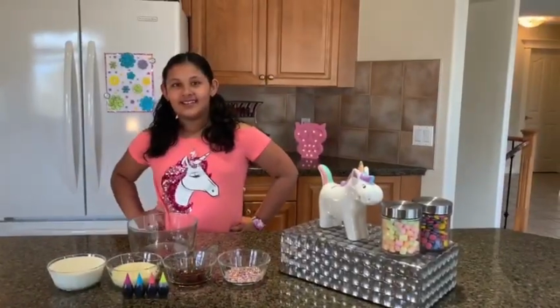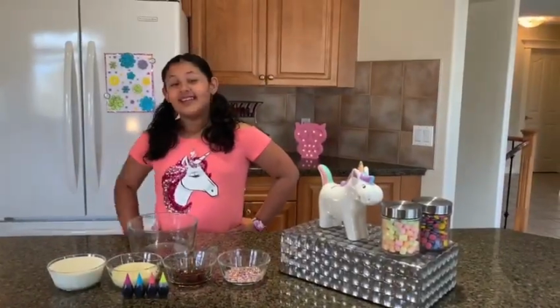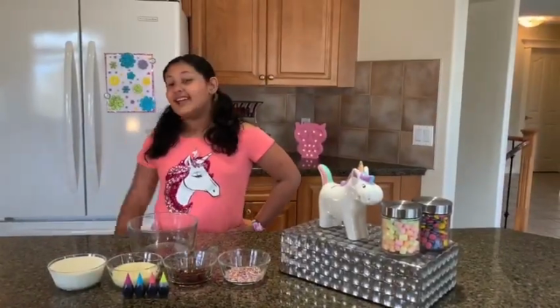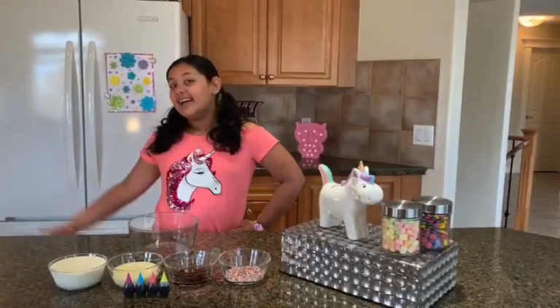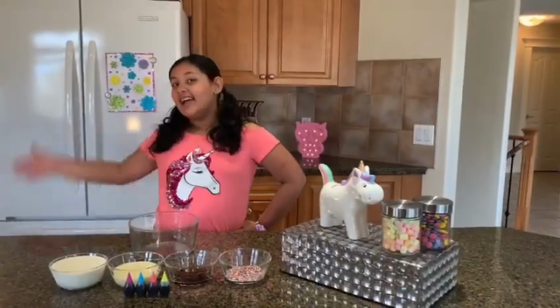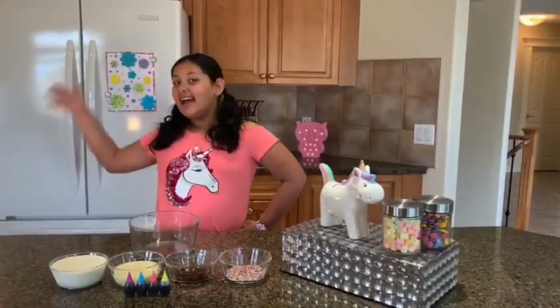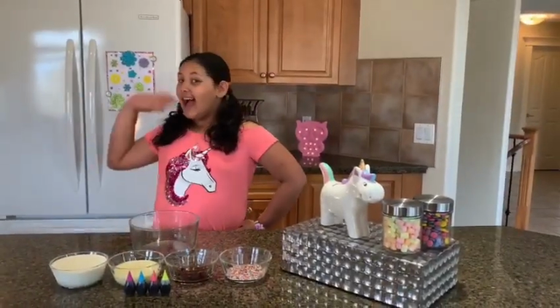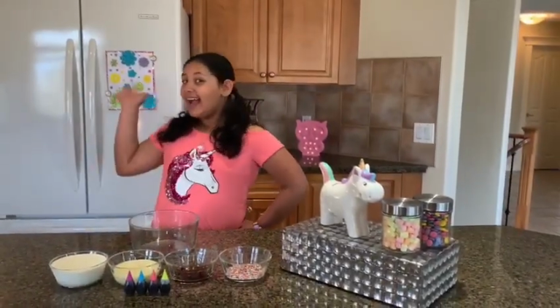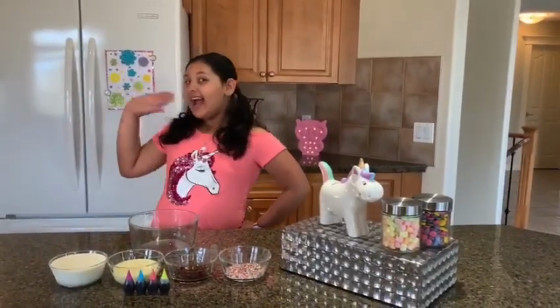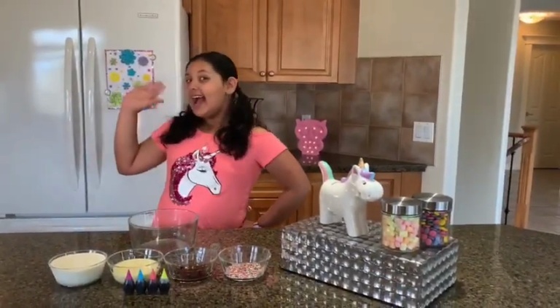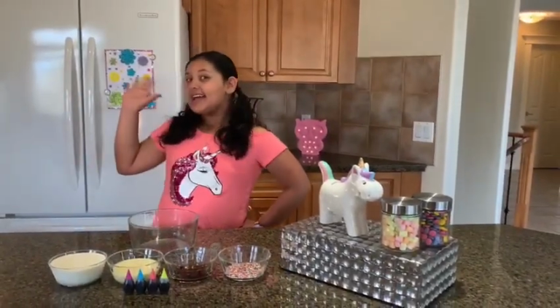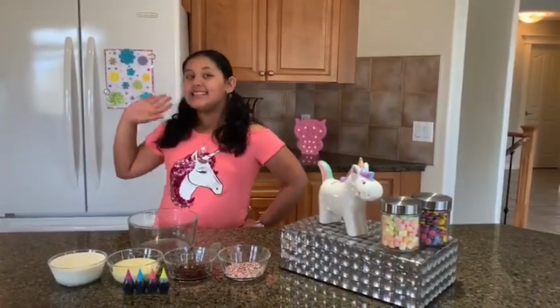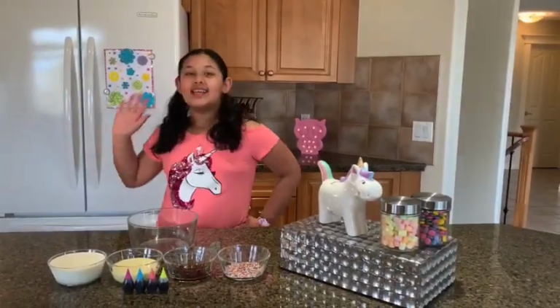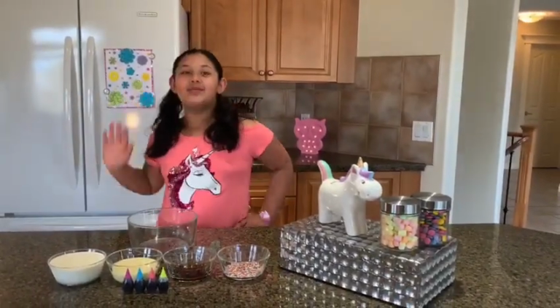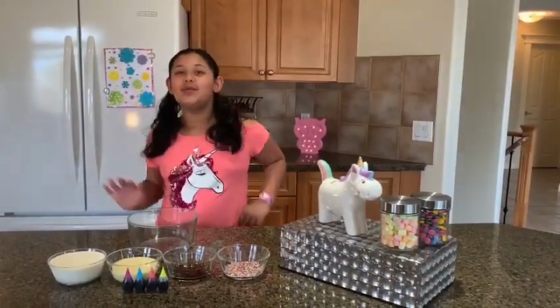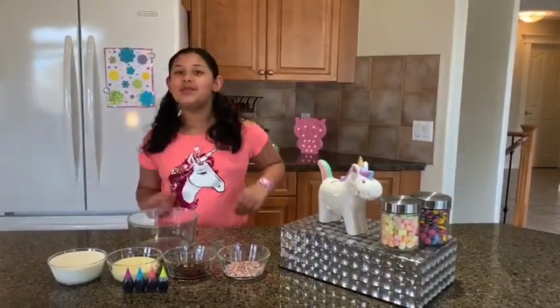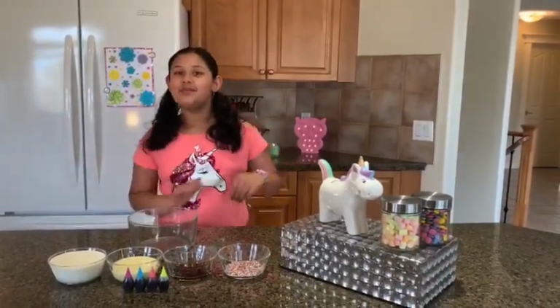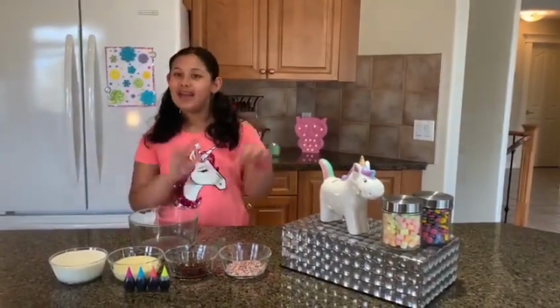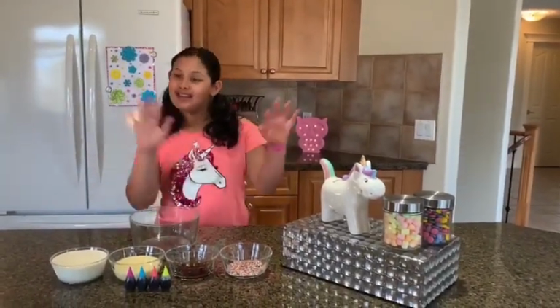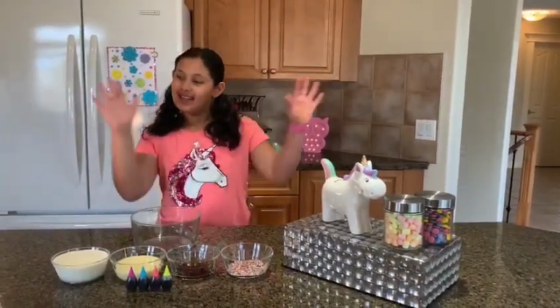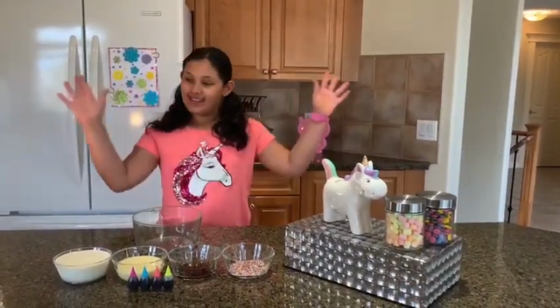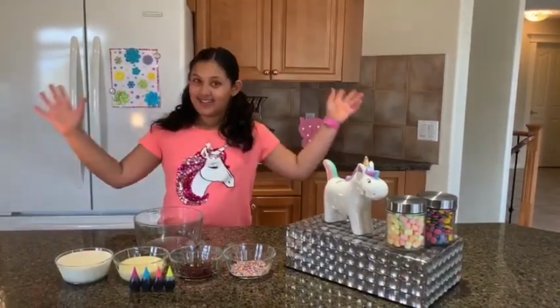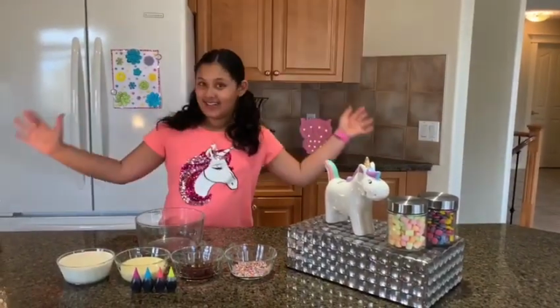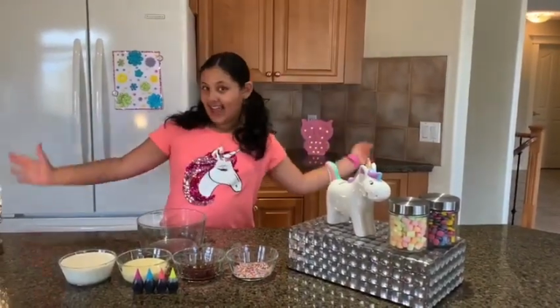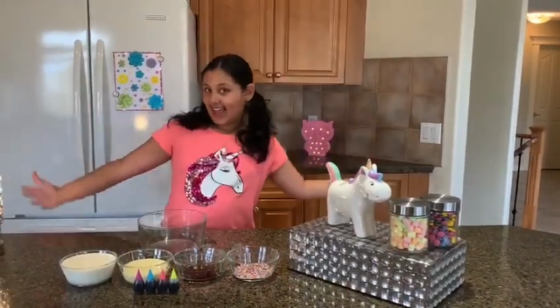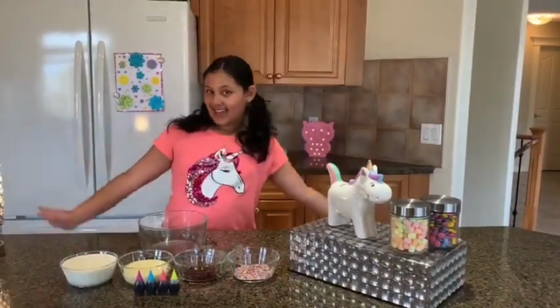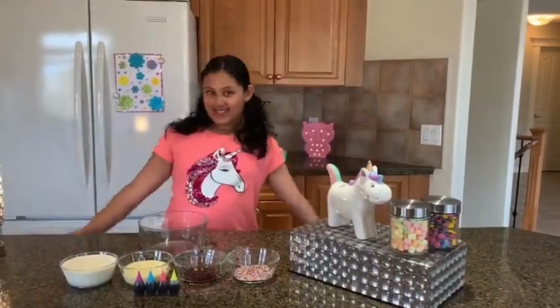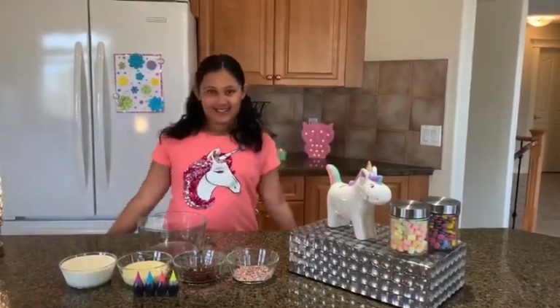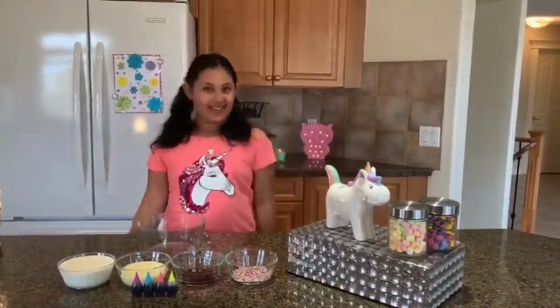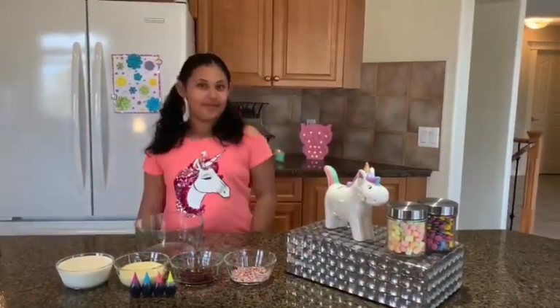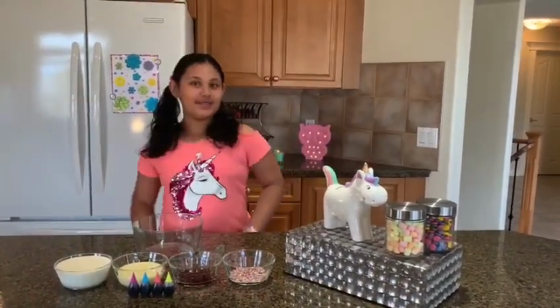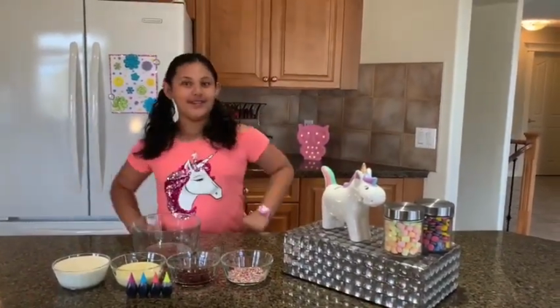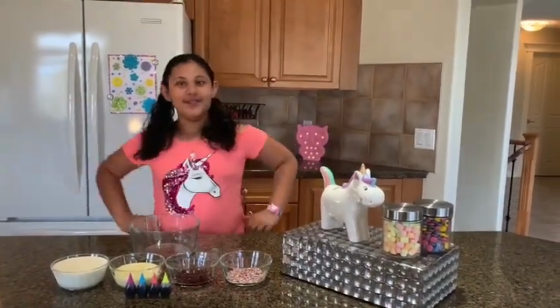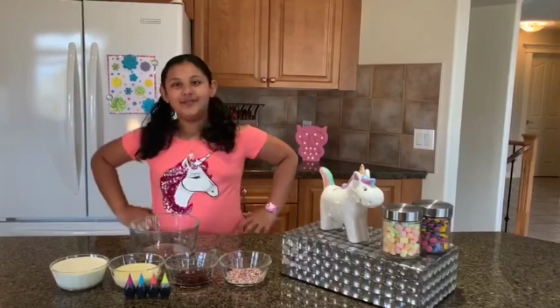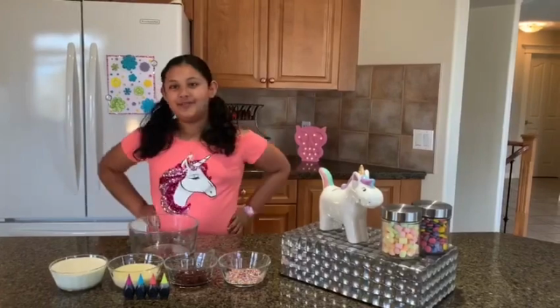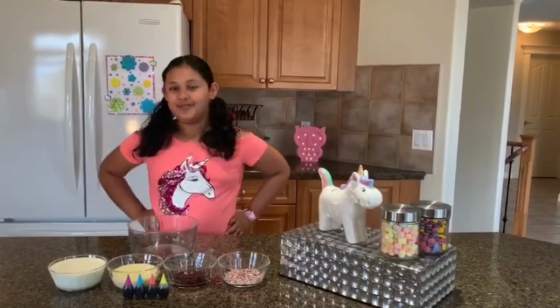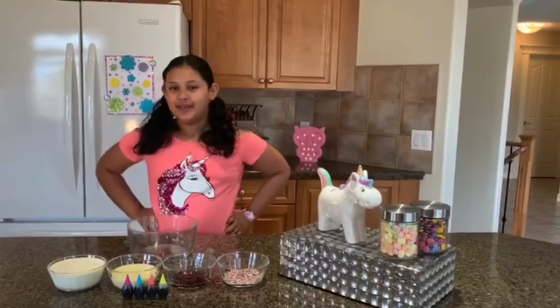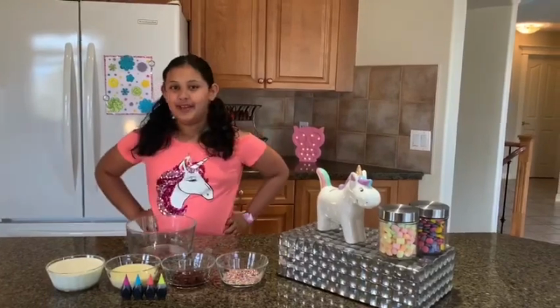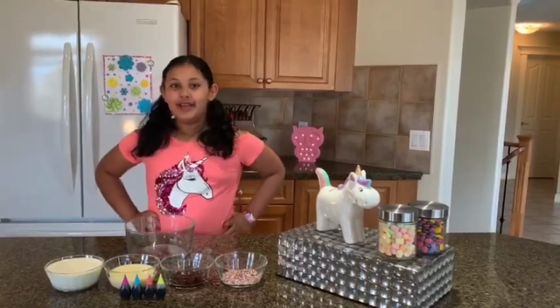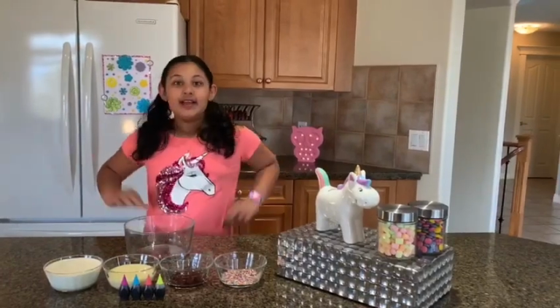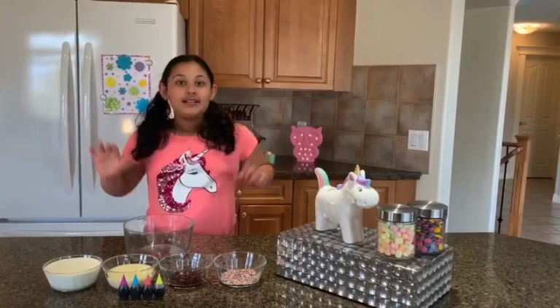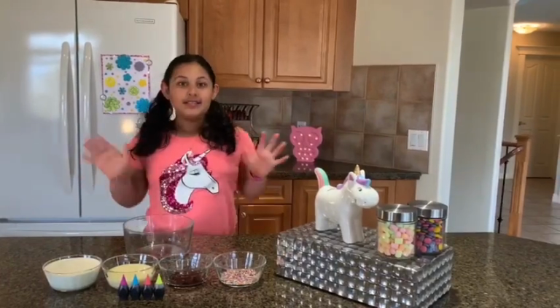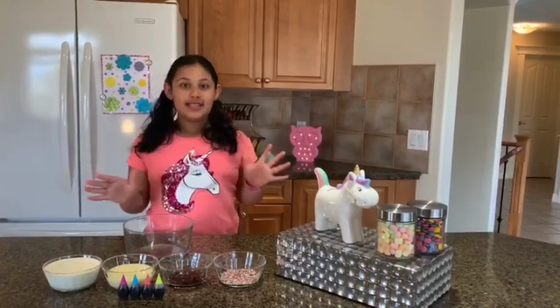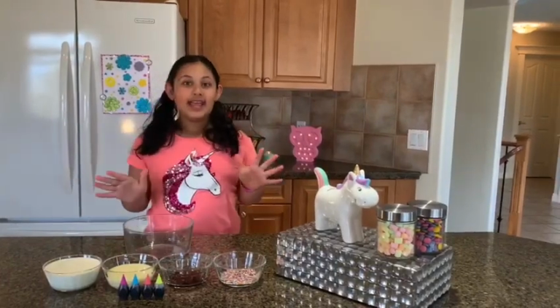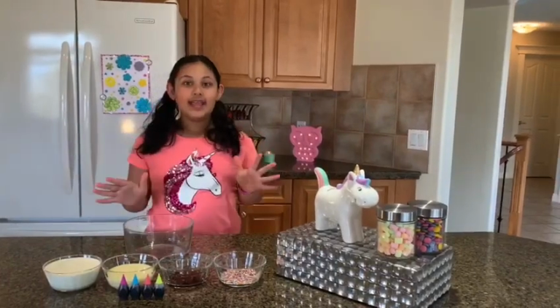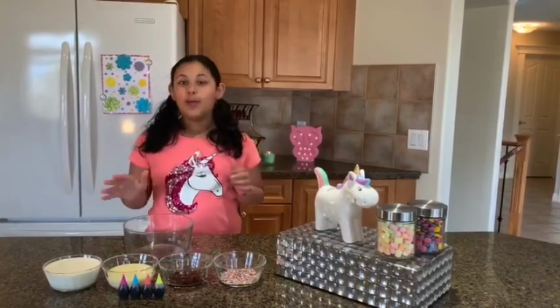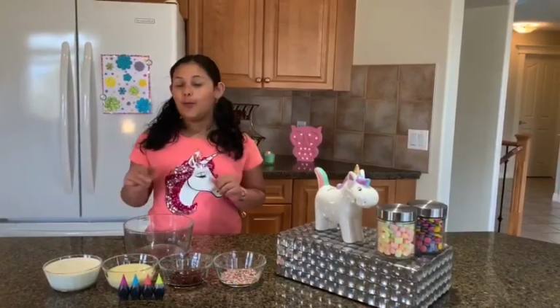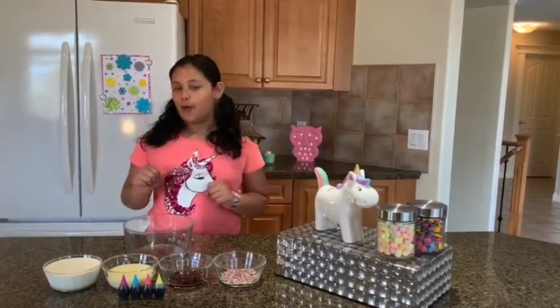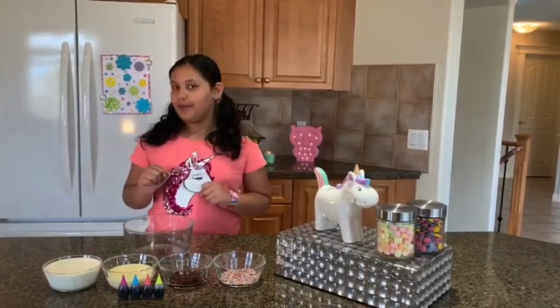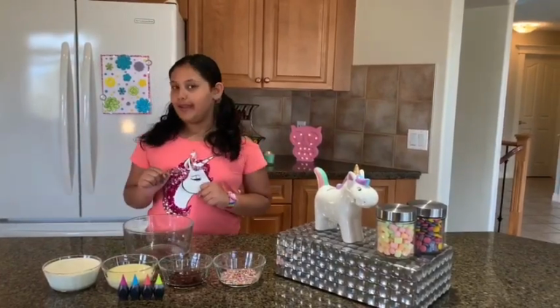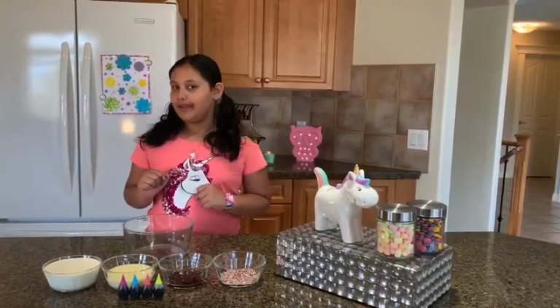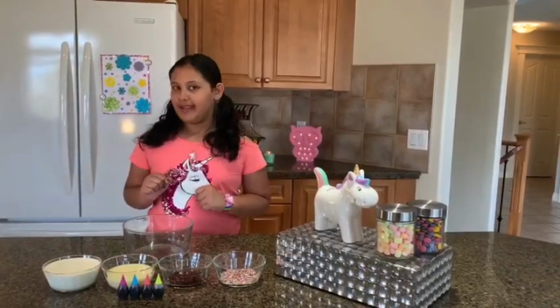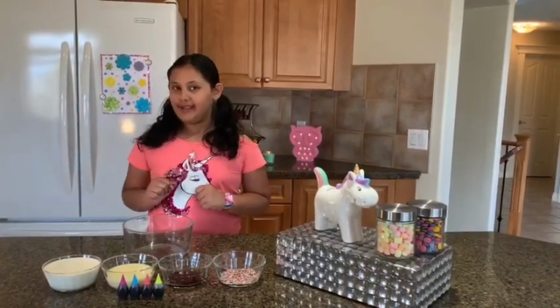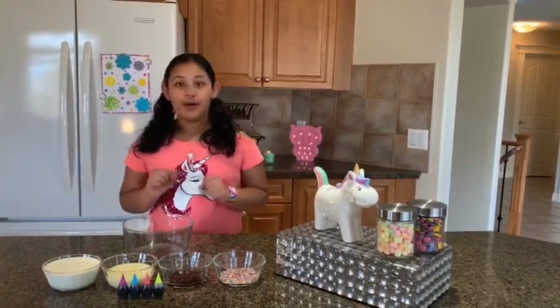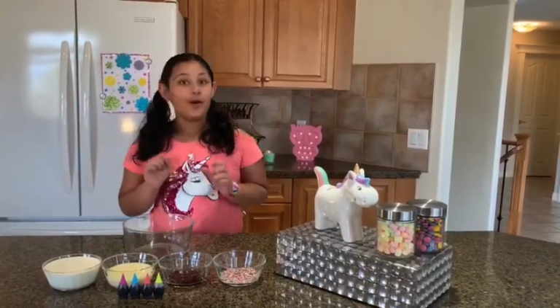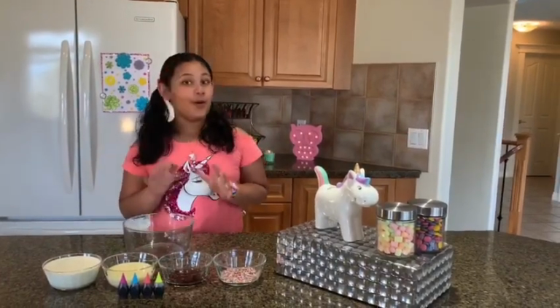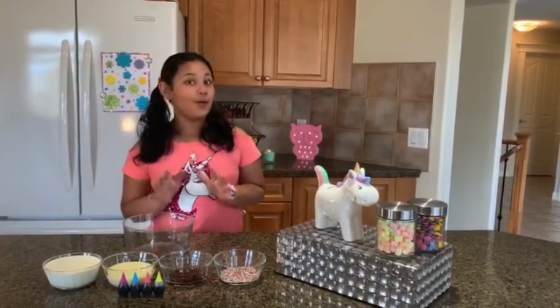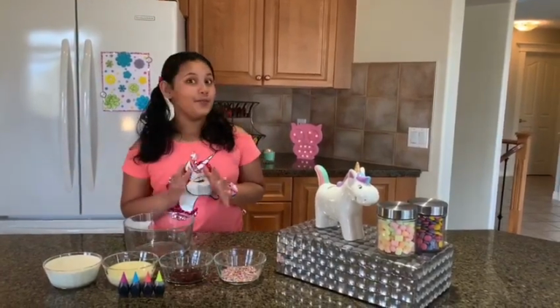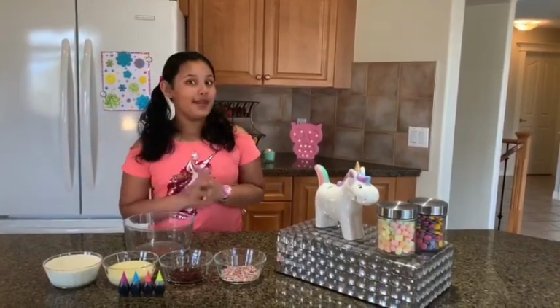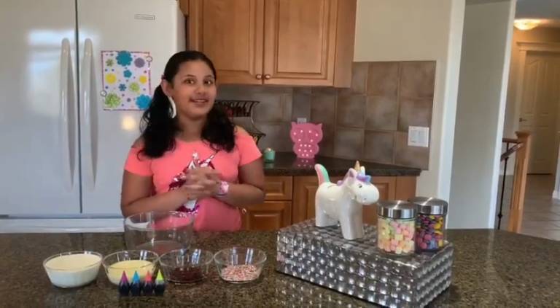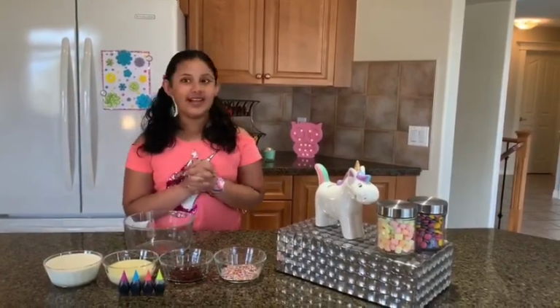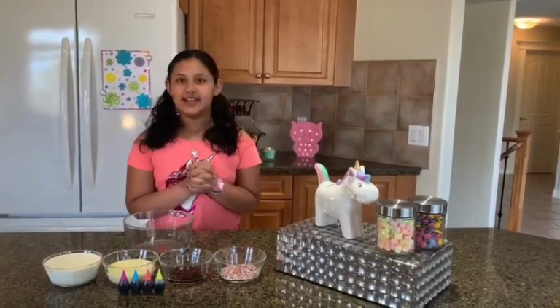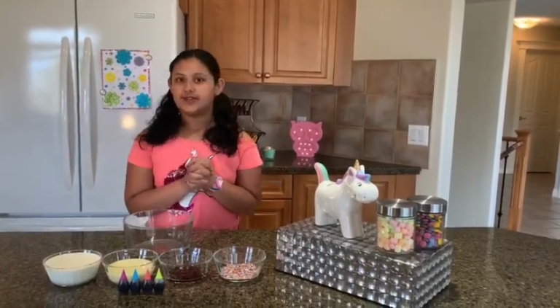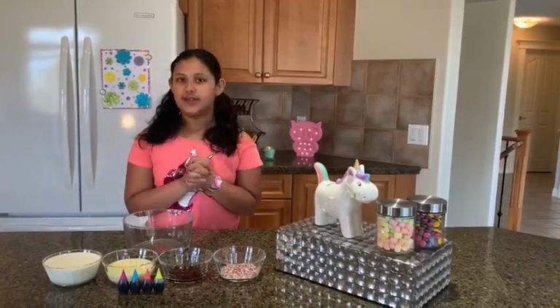Hi guys and welcome back to another child's episode. Today we're making homemade ice cream.